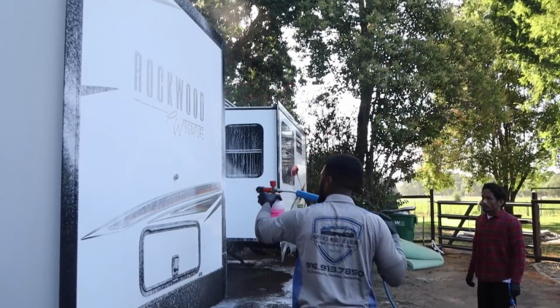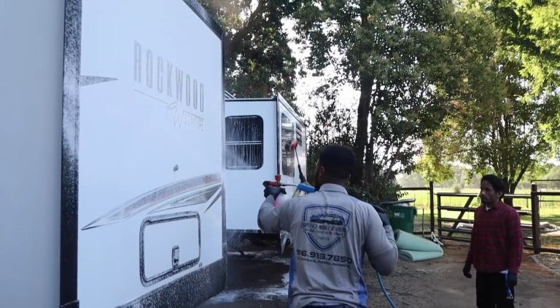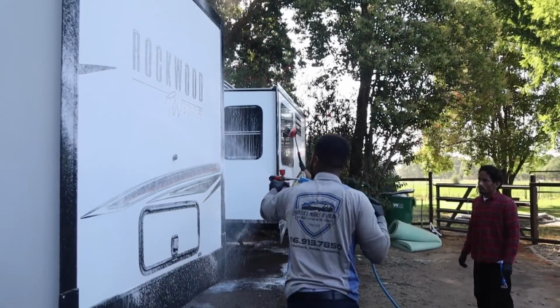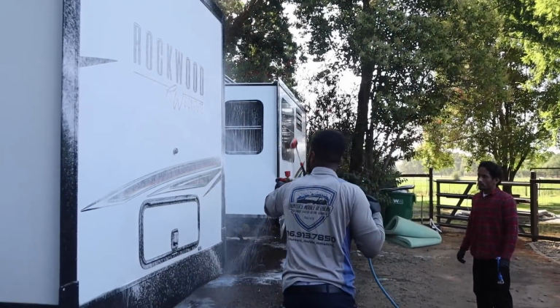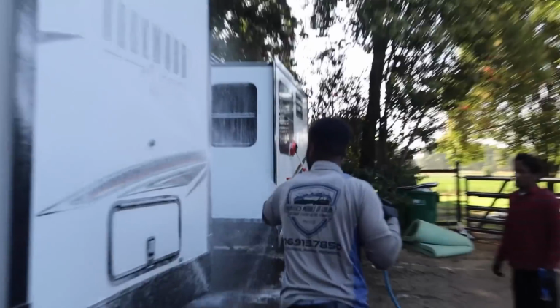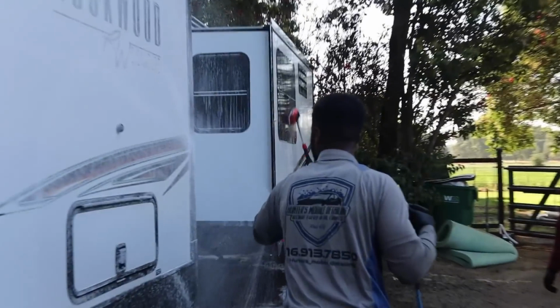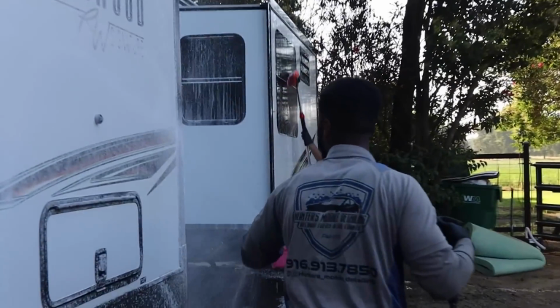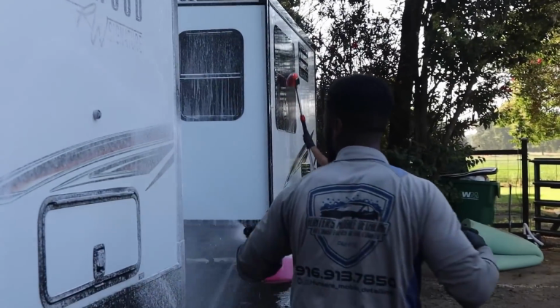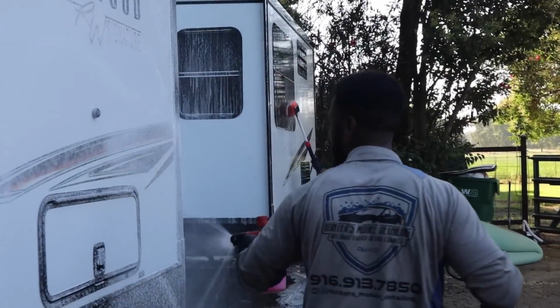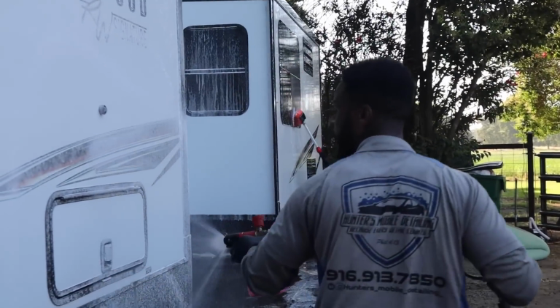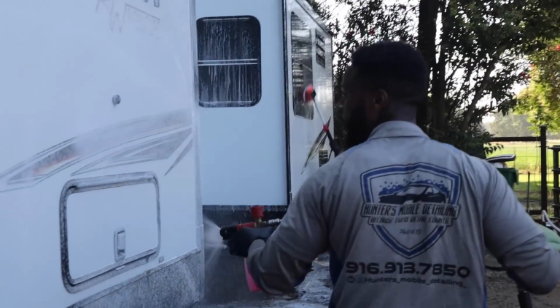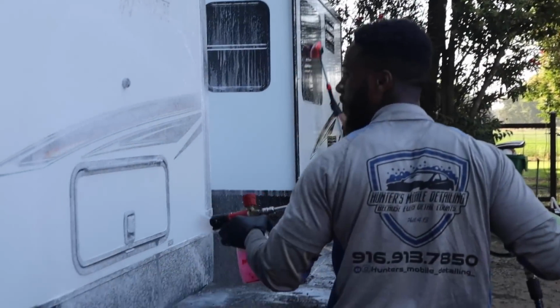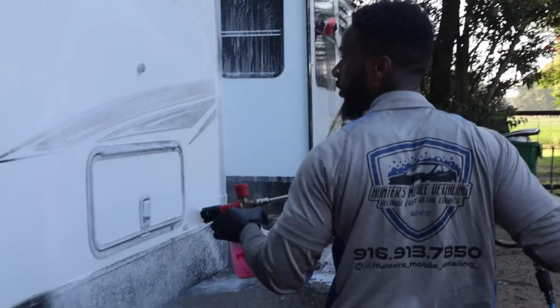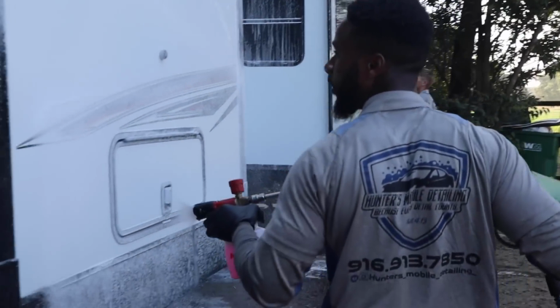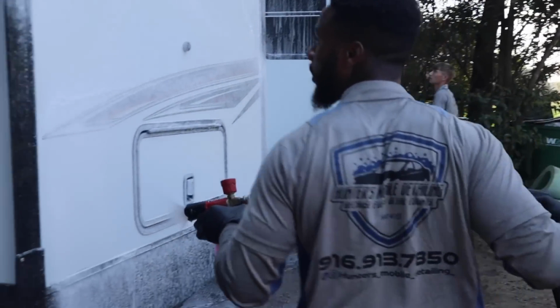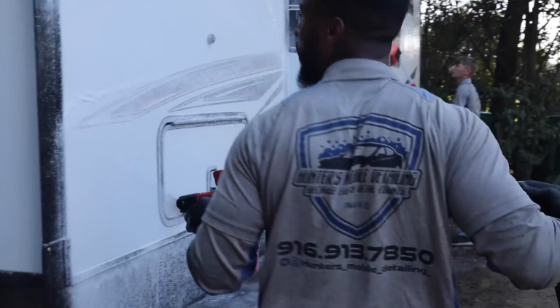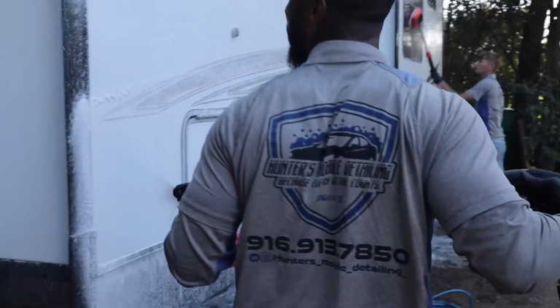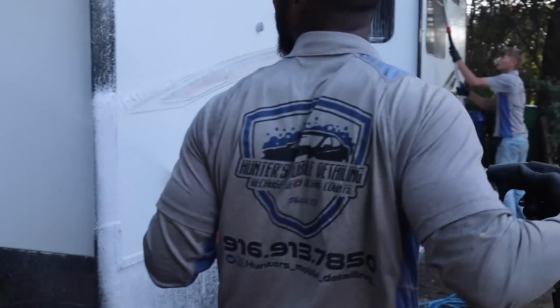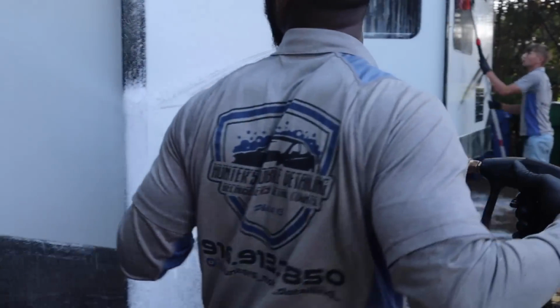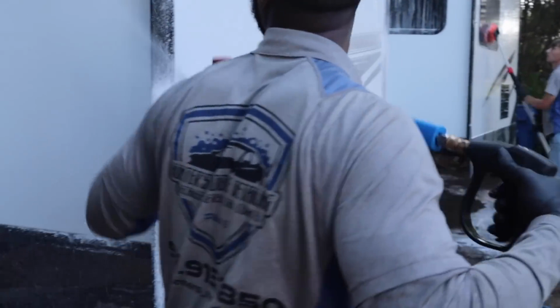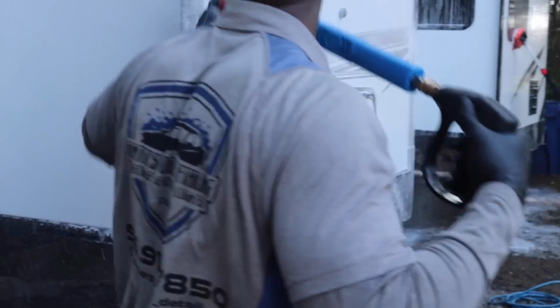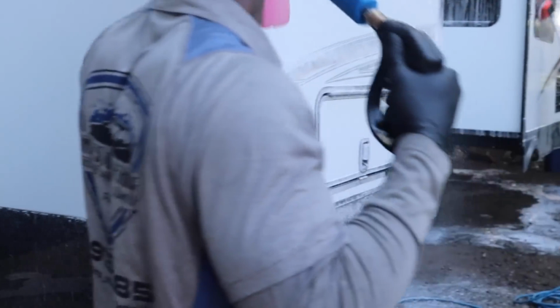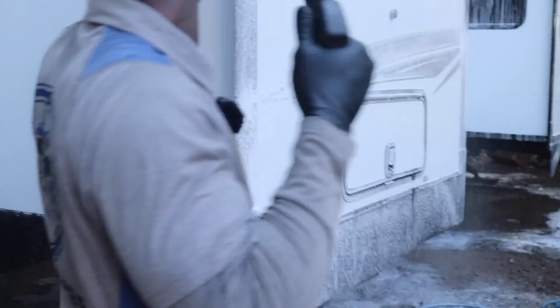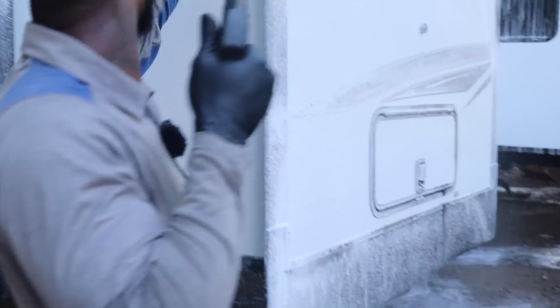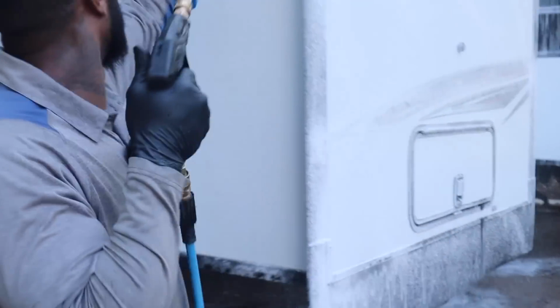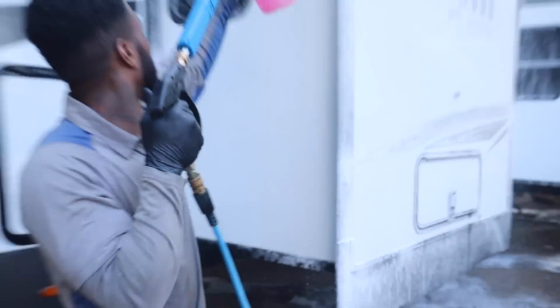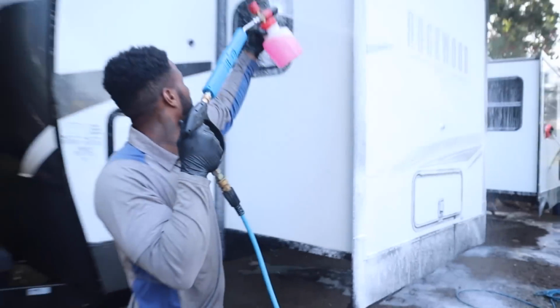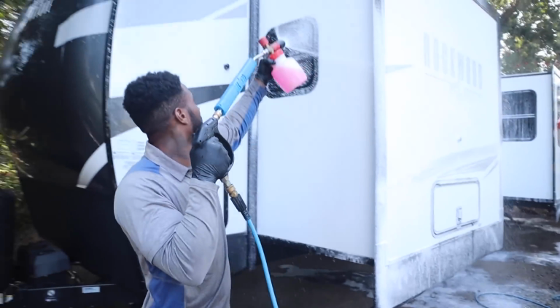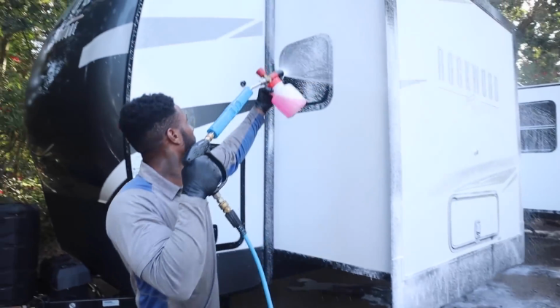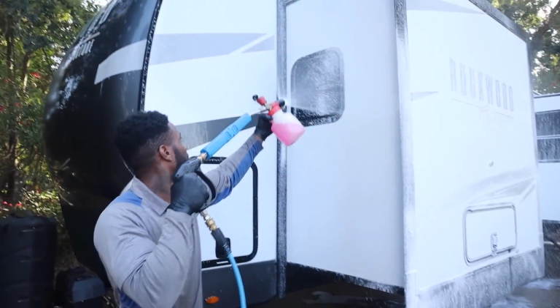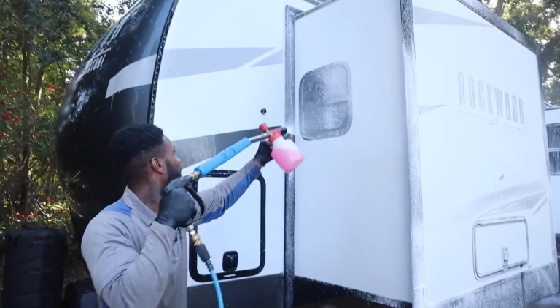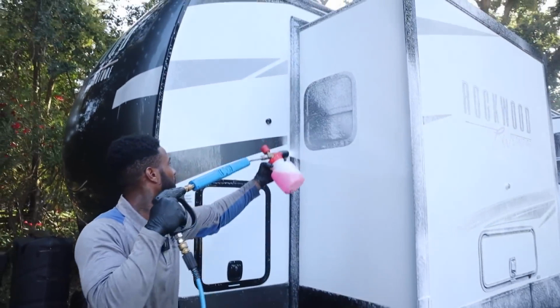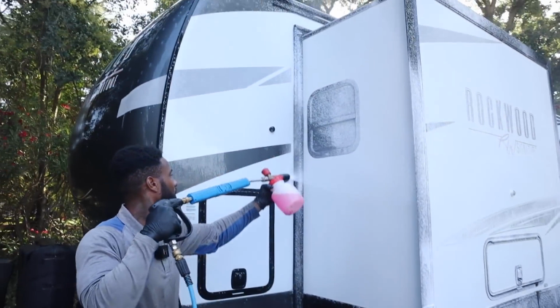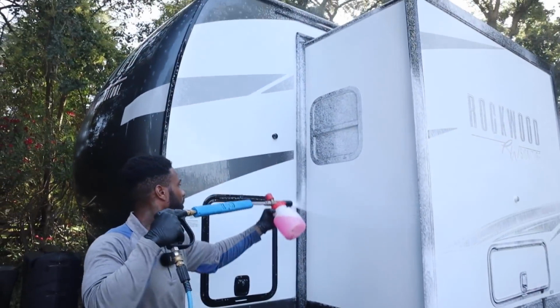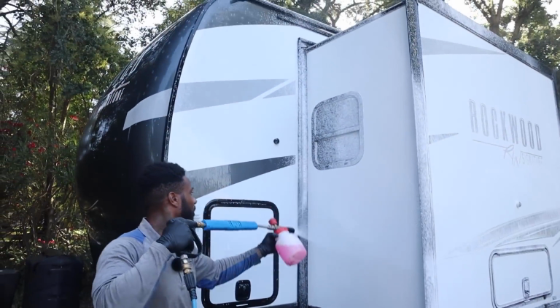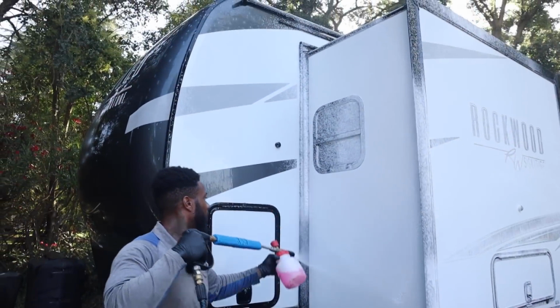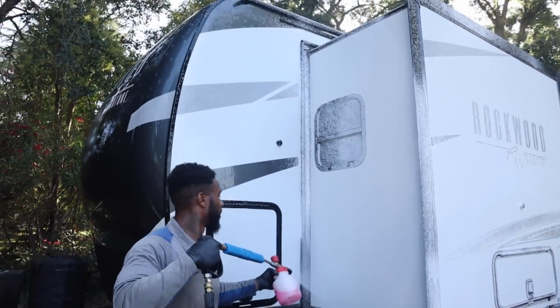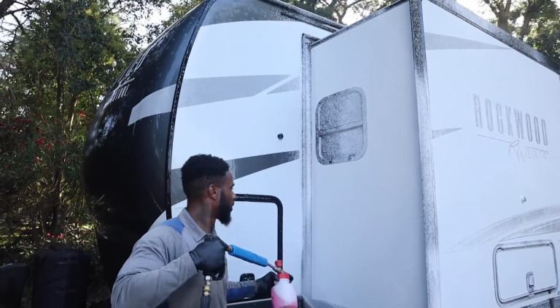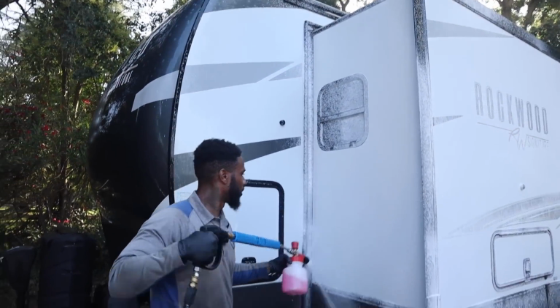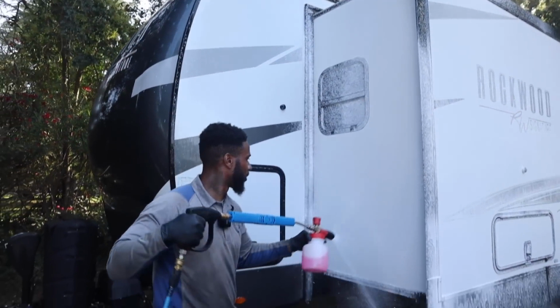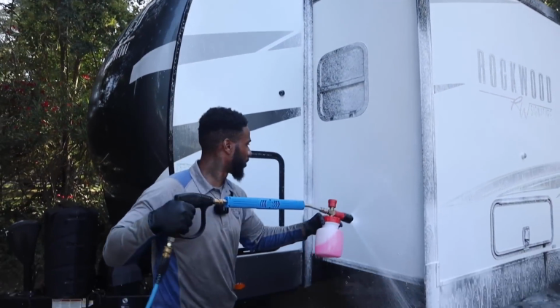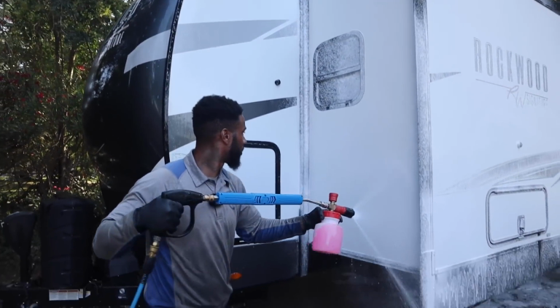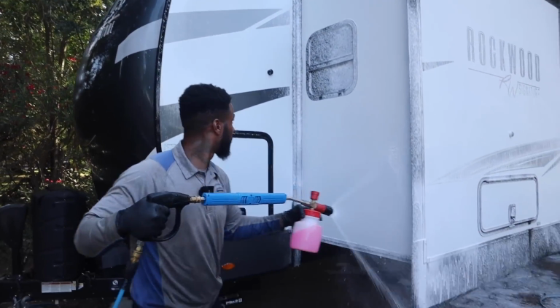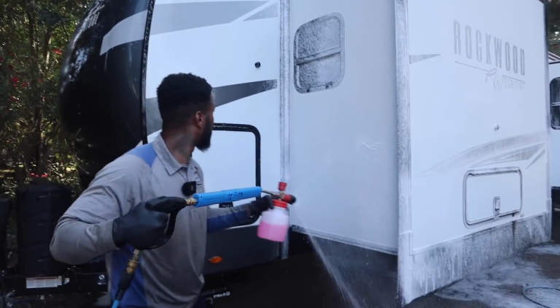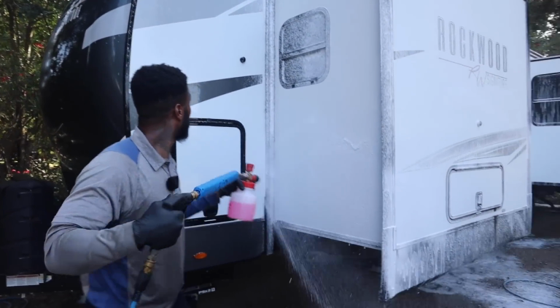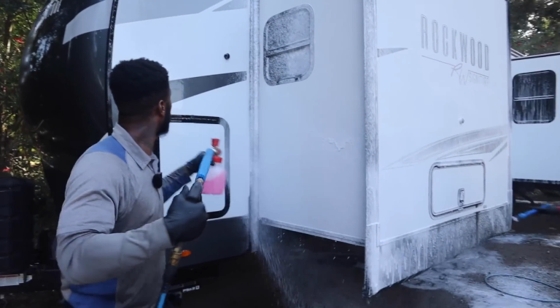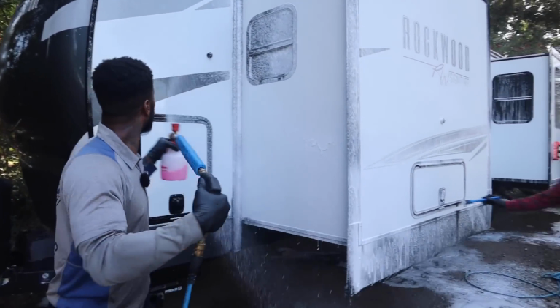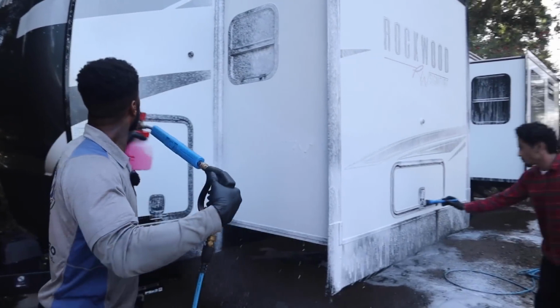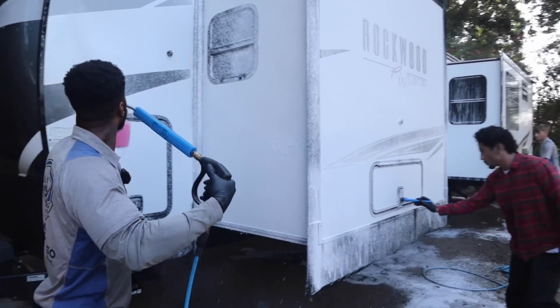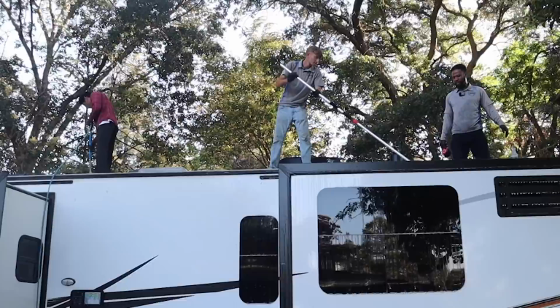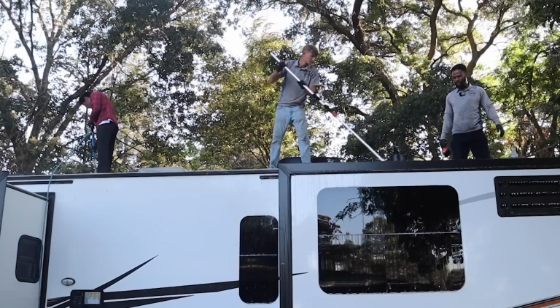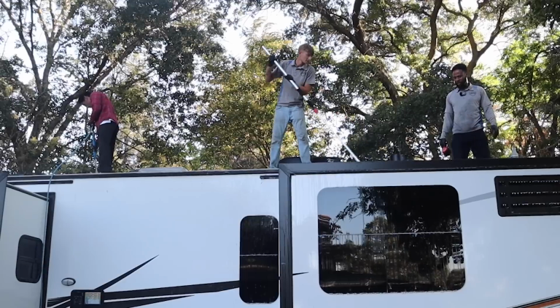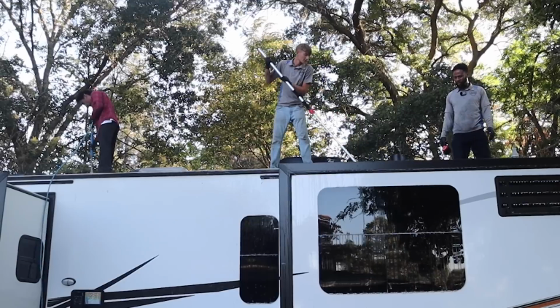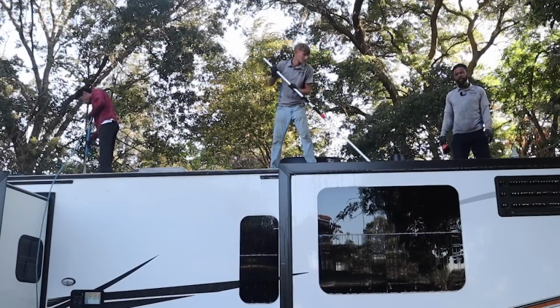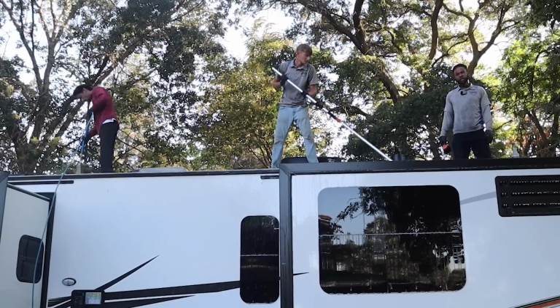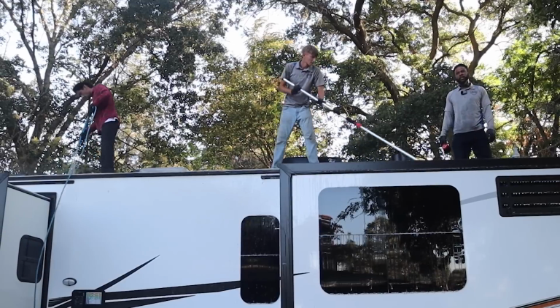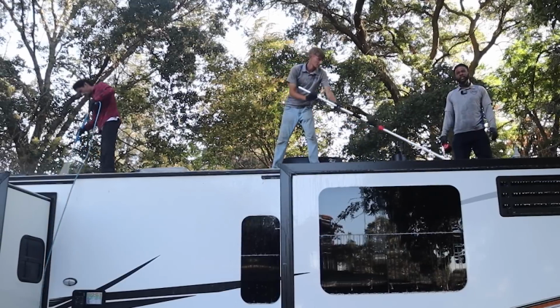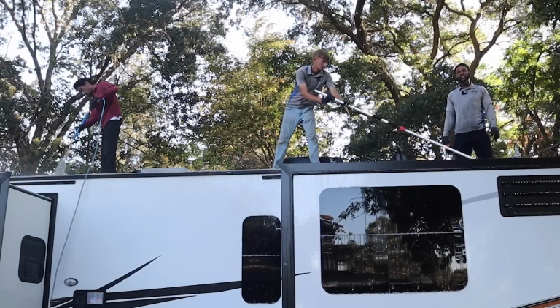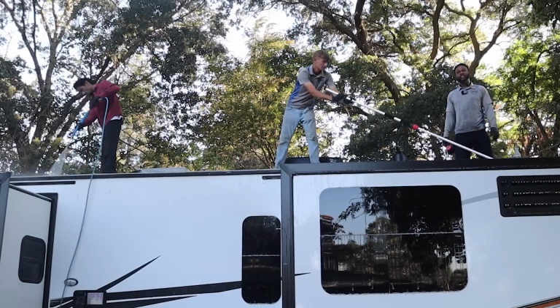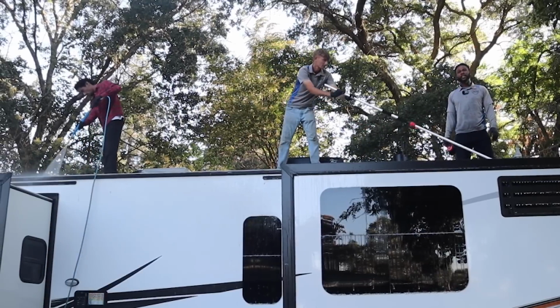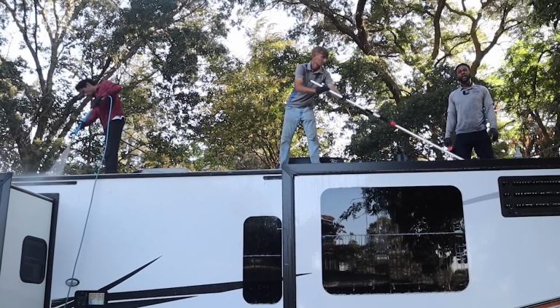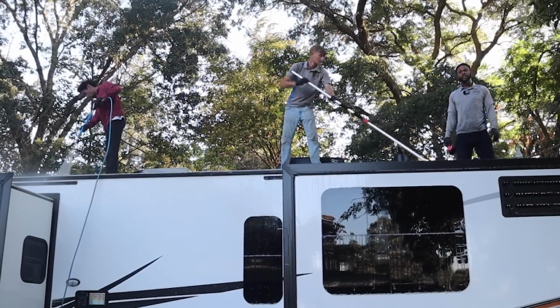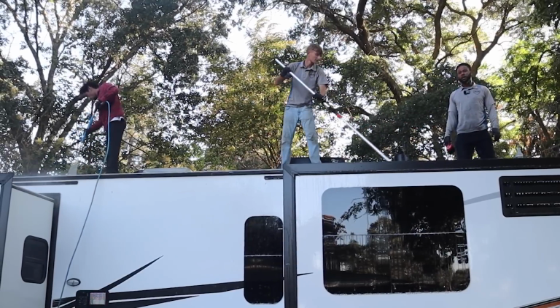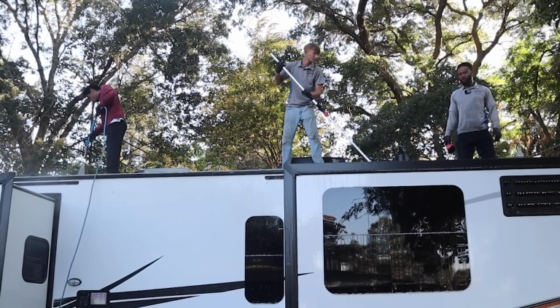We're going to throw on a ceramic coating for them. And other than that, we got about three or four more jobs. So we got to really get this done.